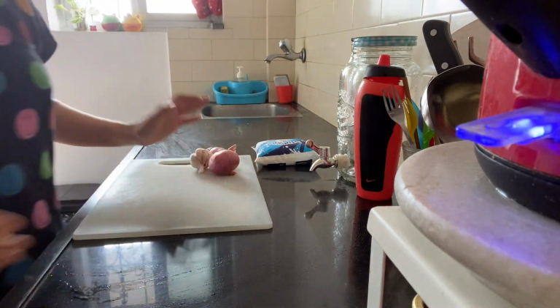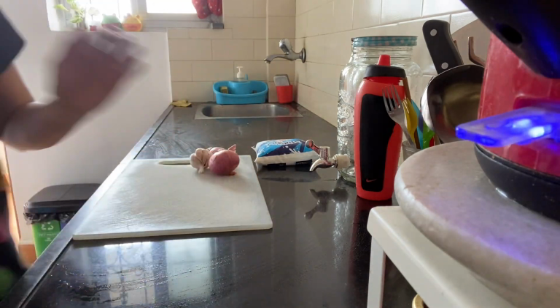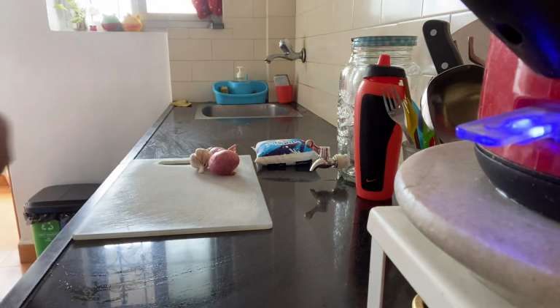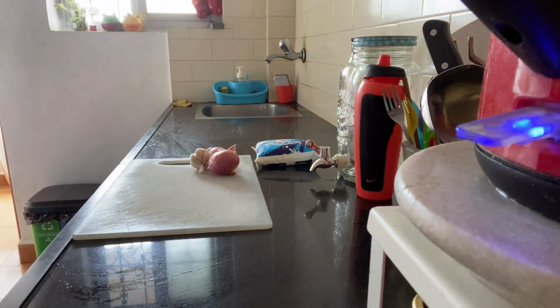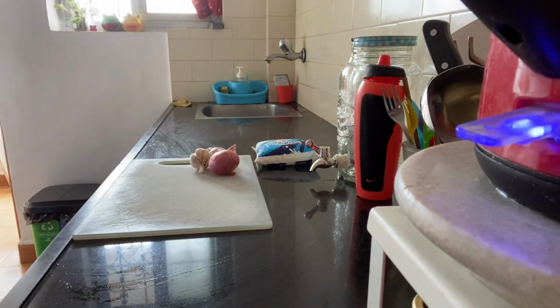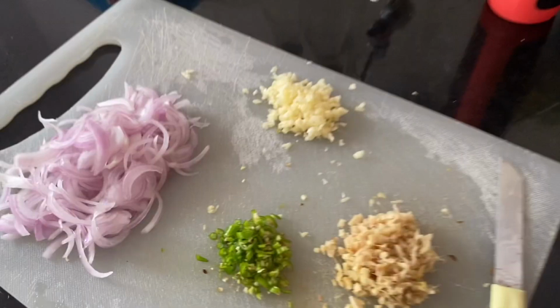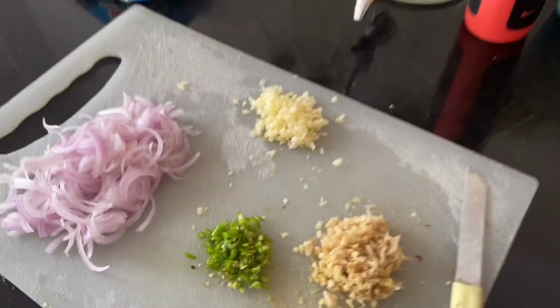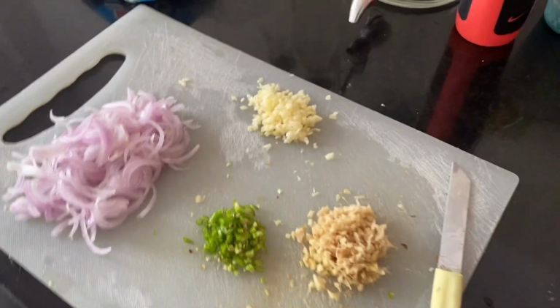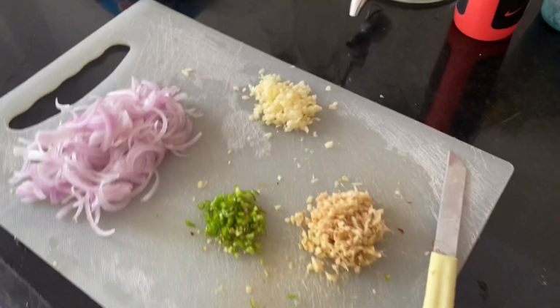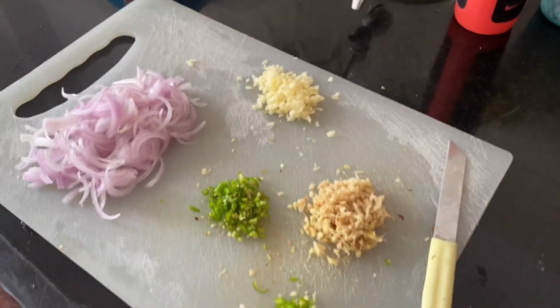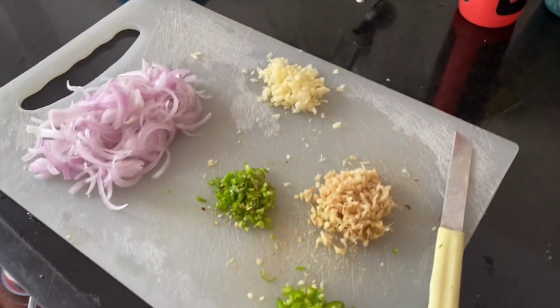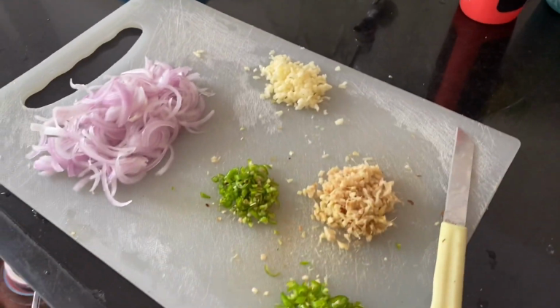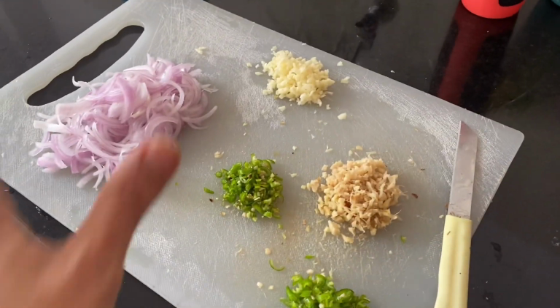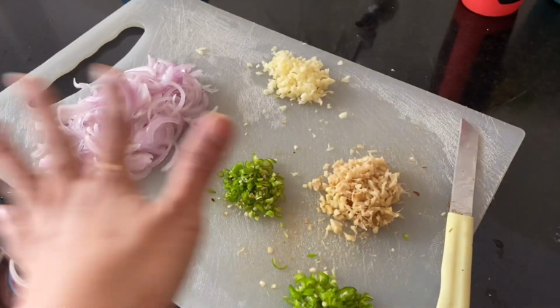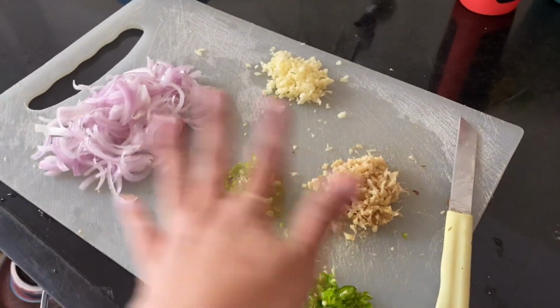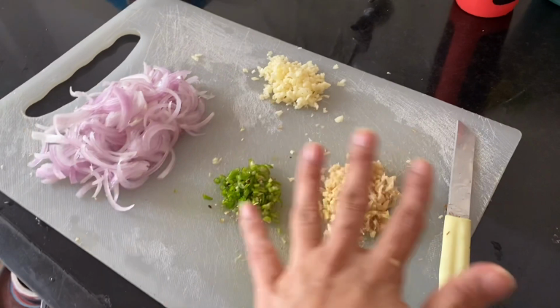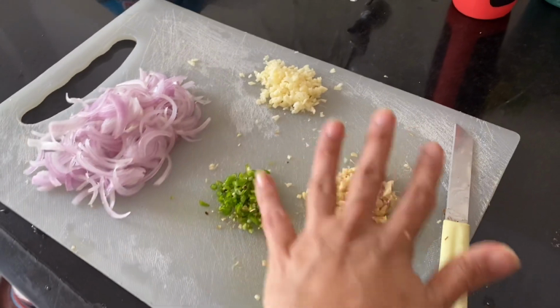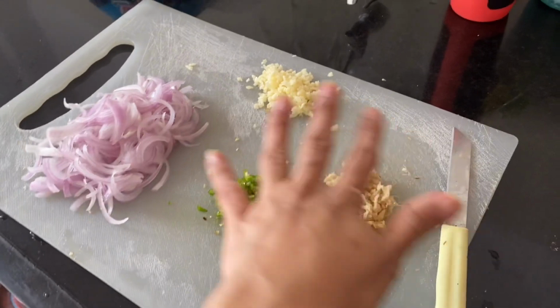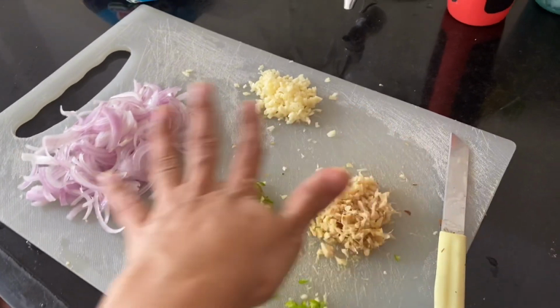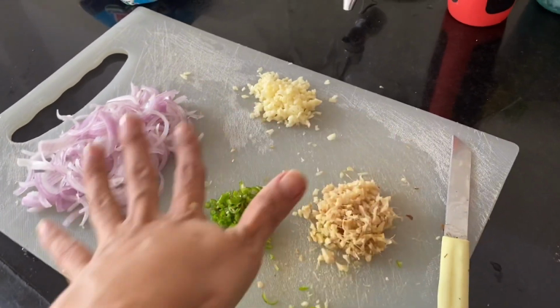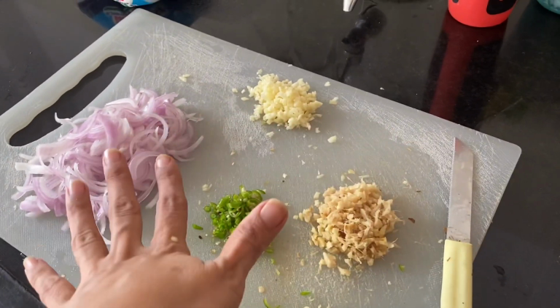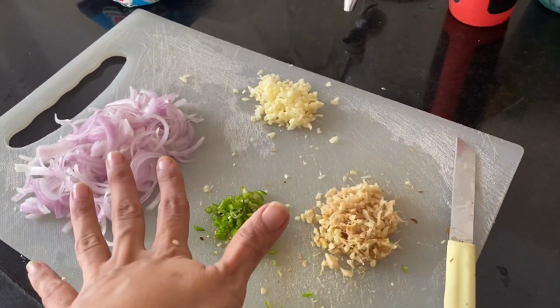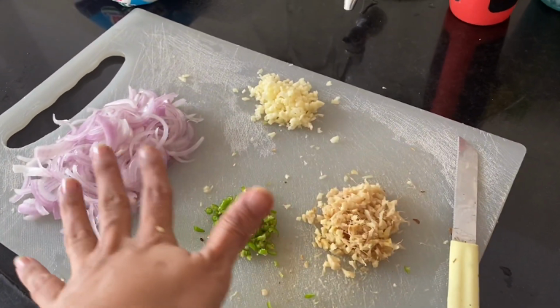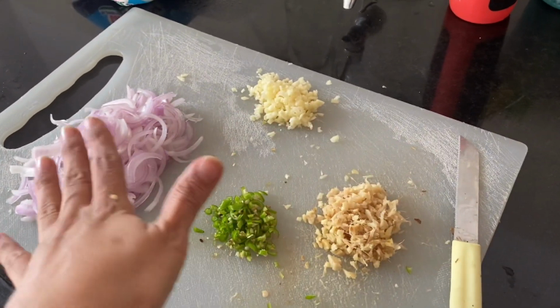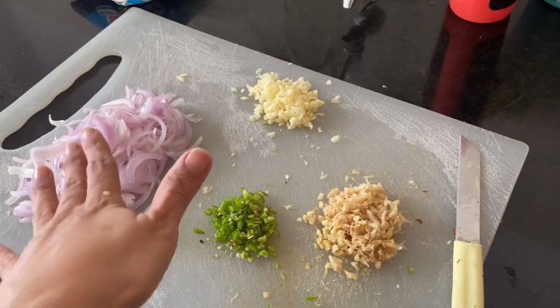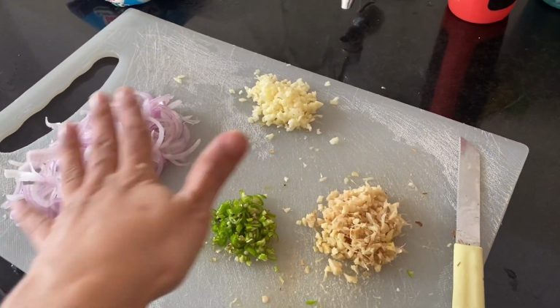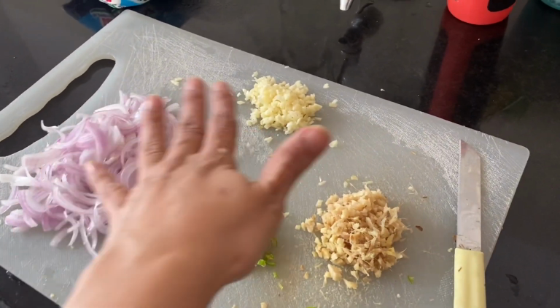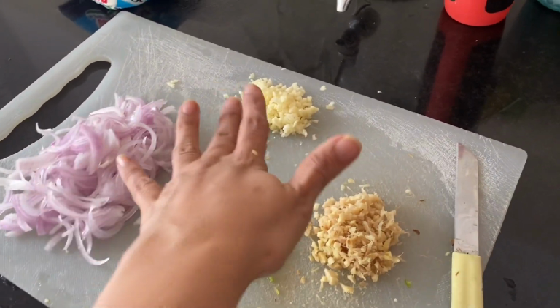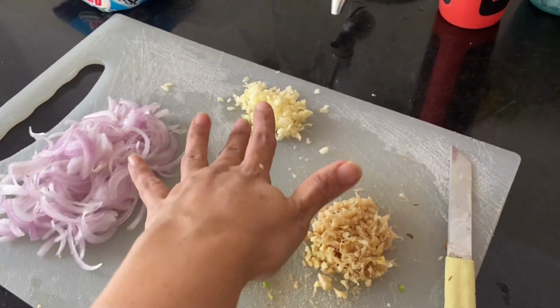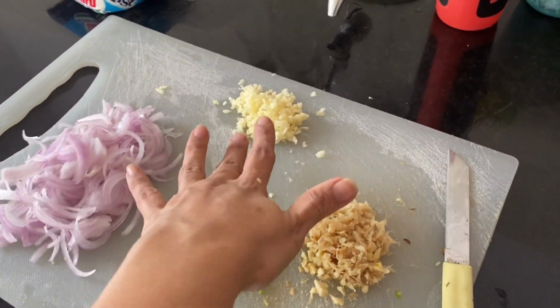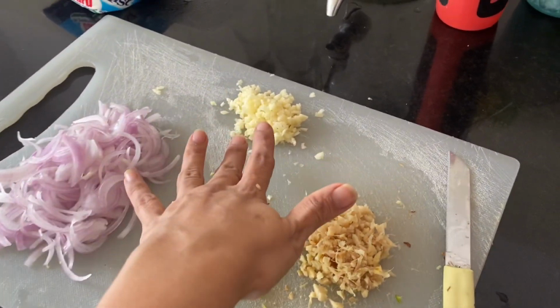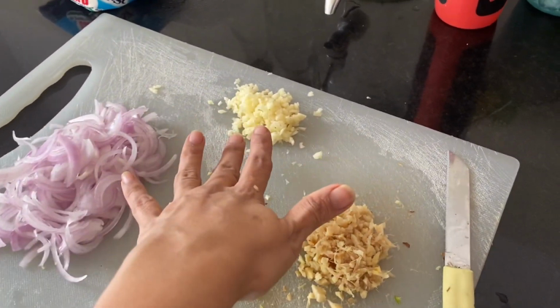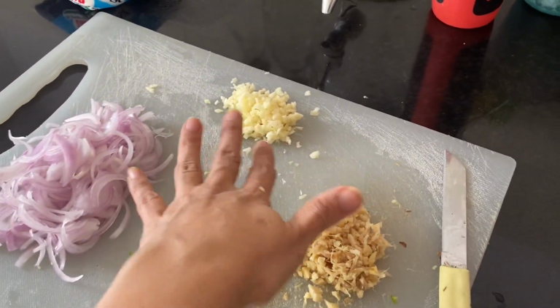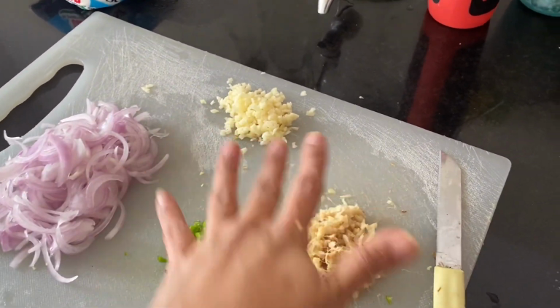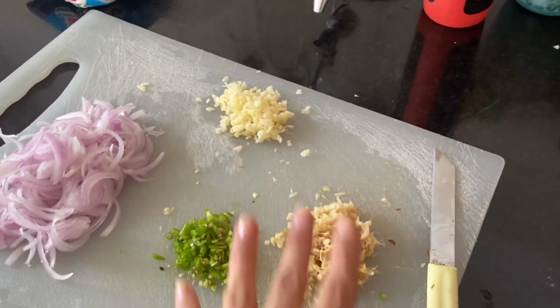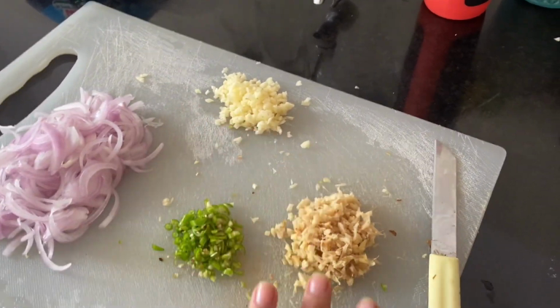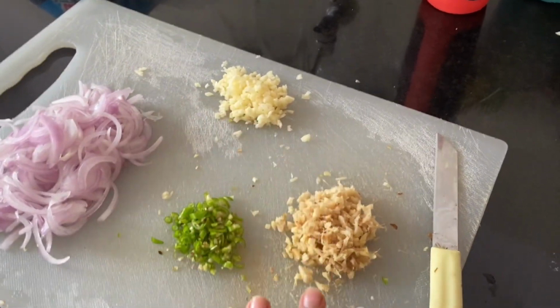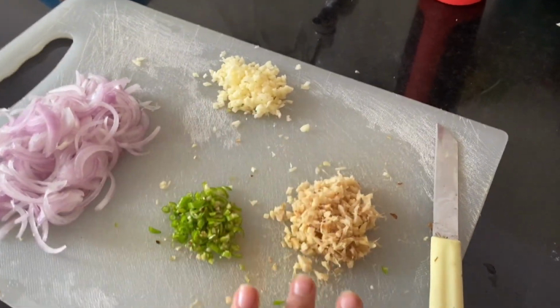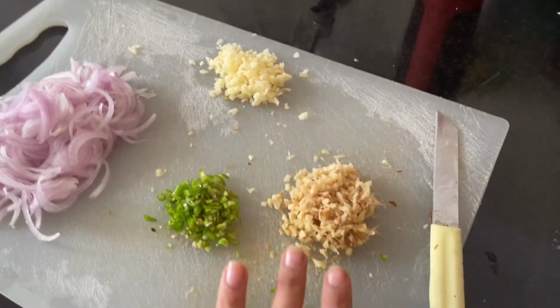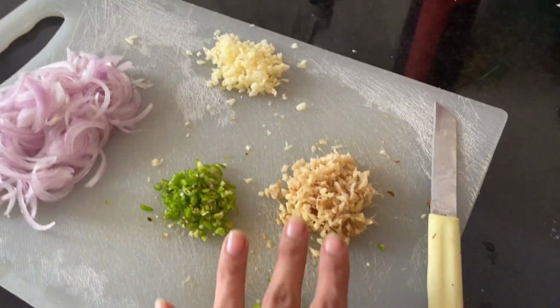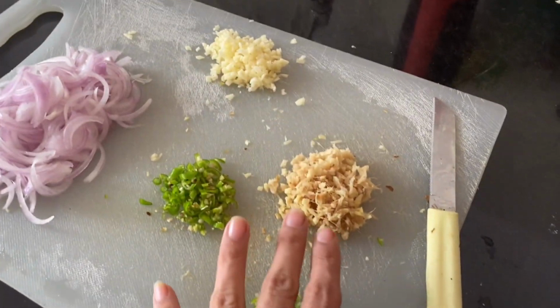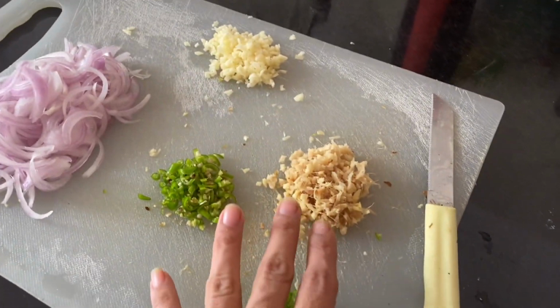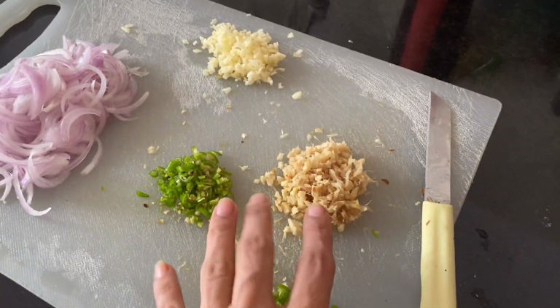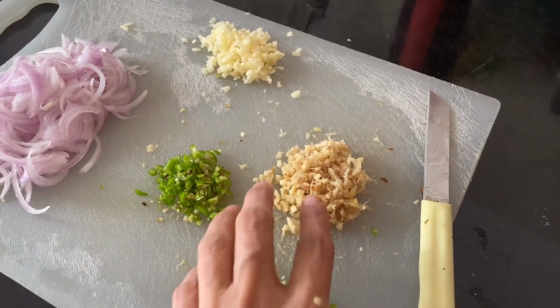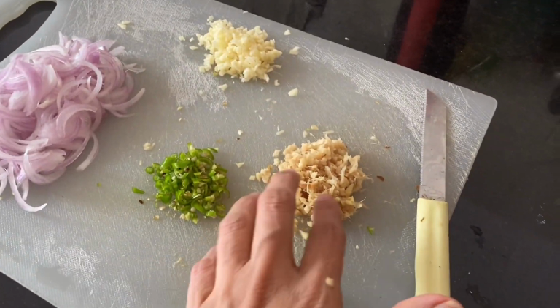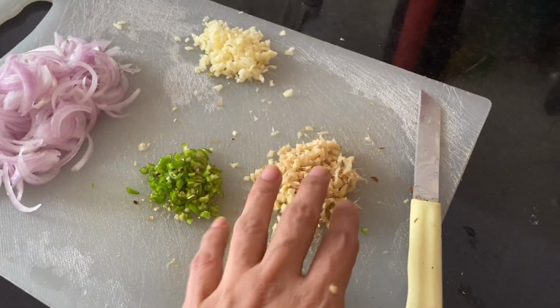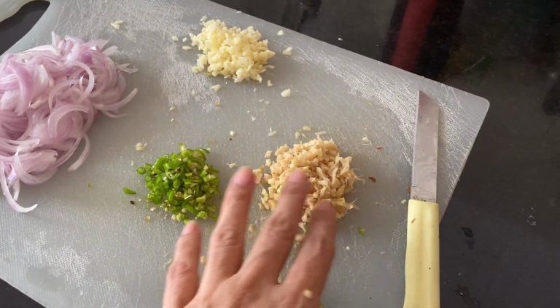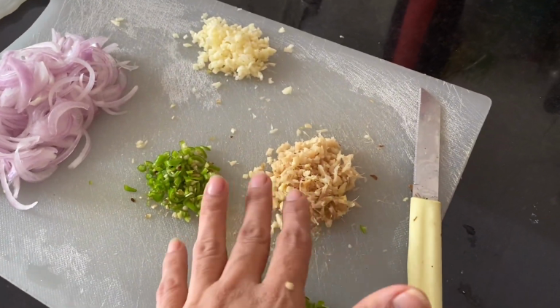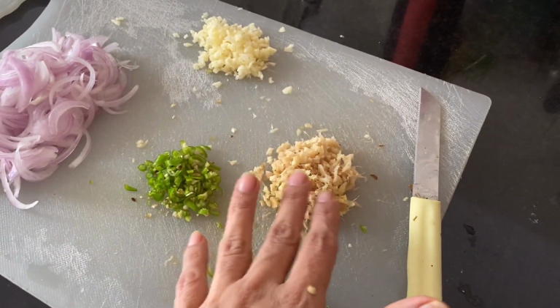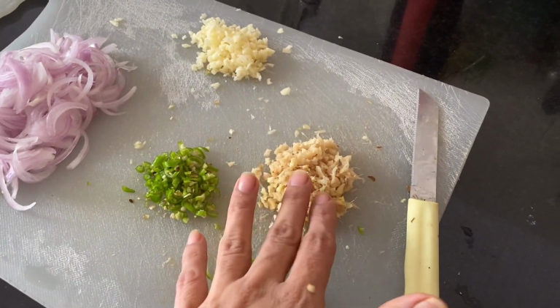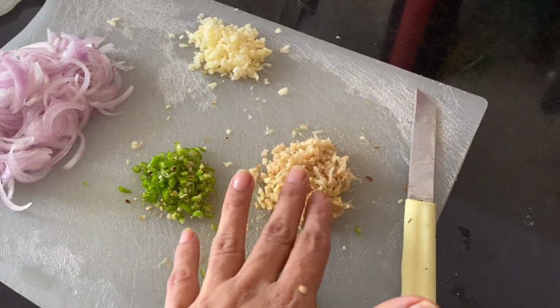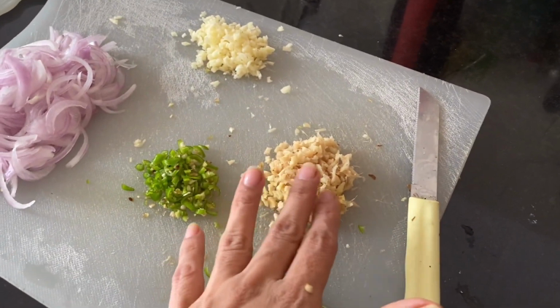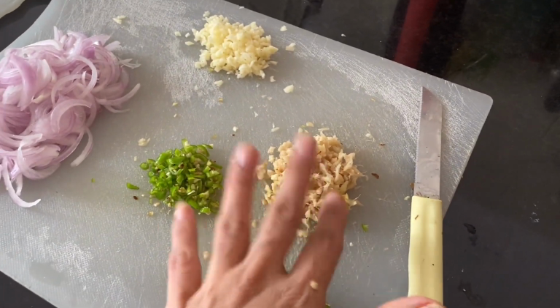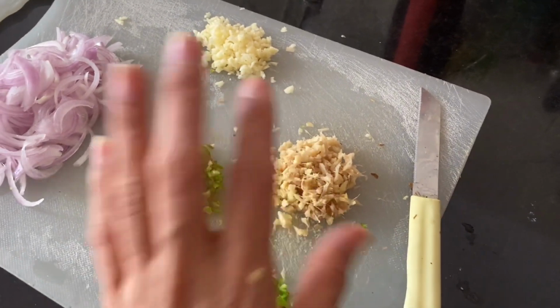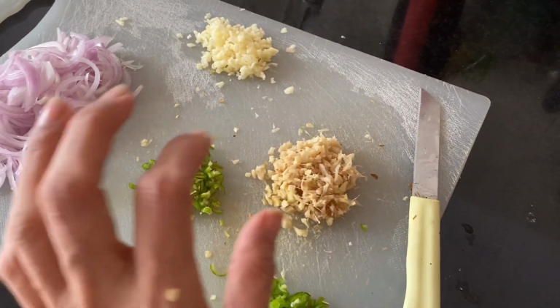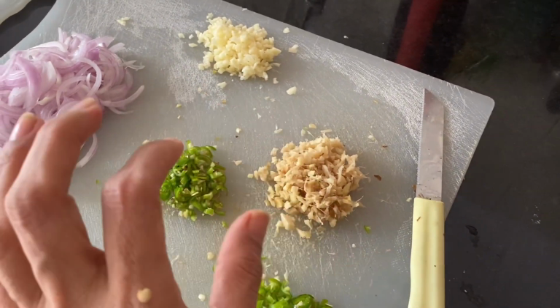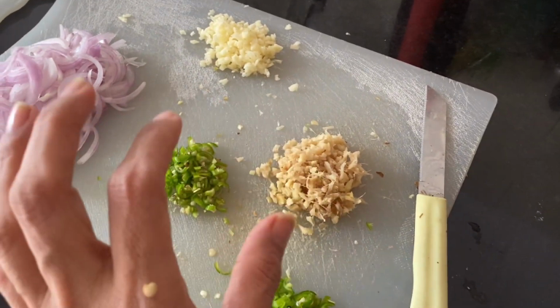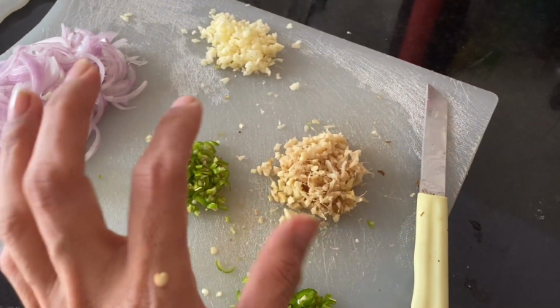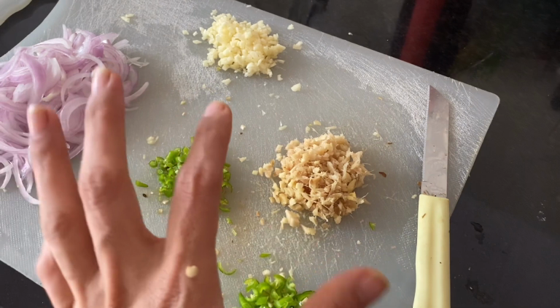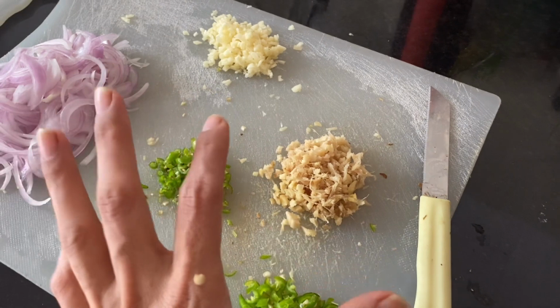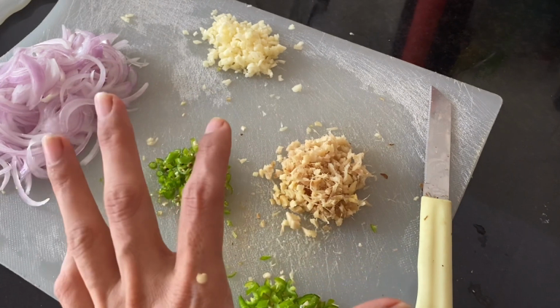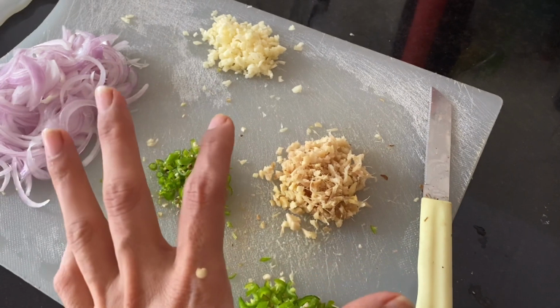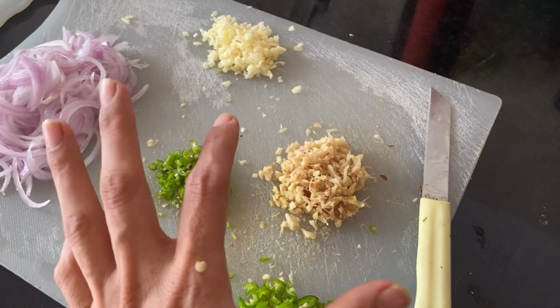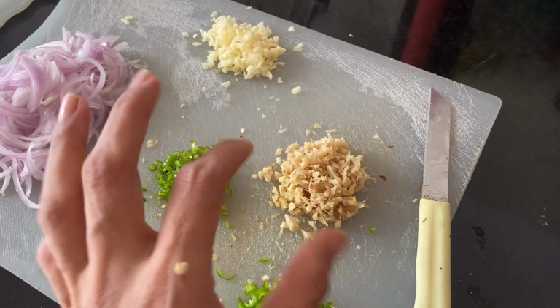So this is all the preparation which I have done: pyaas (onion) and adraq (ginger). I will make a little bit of pakora.